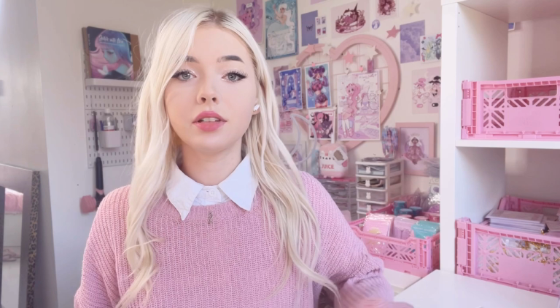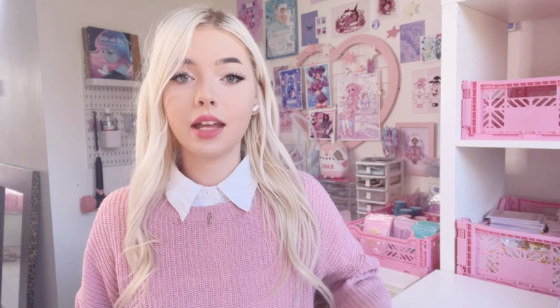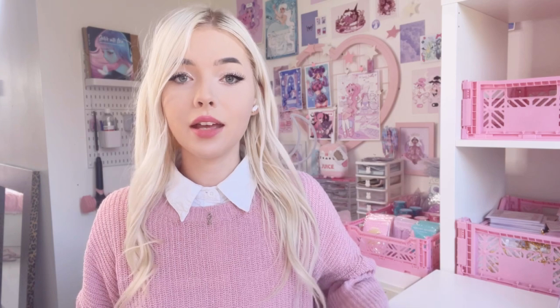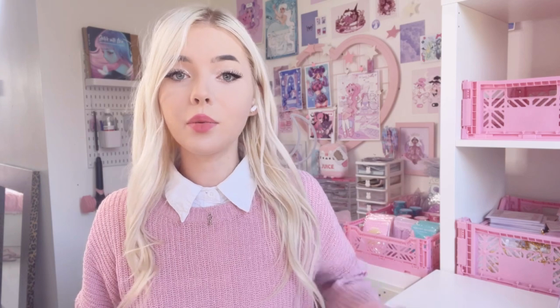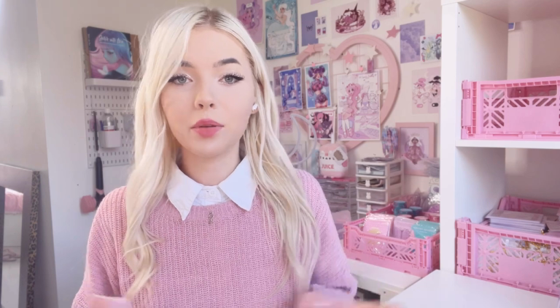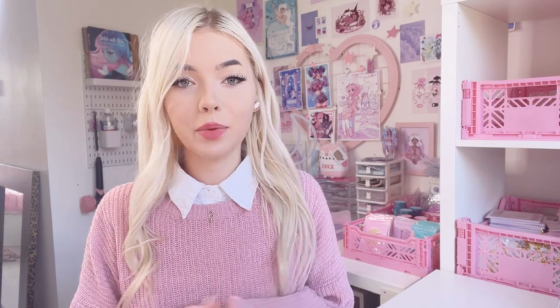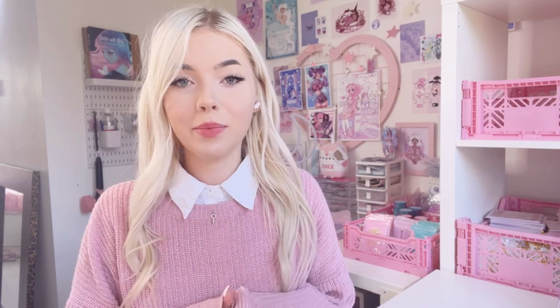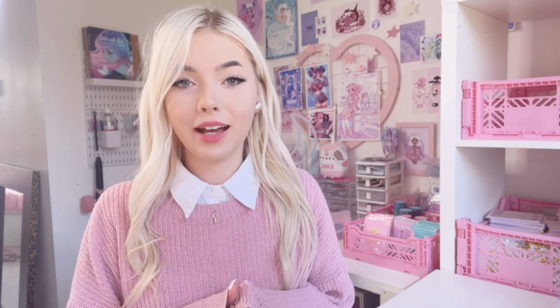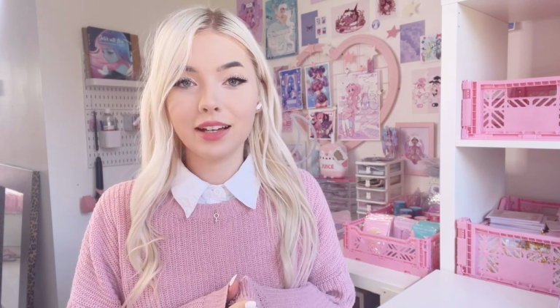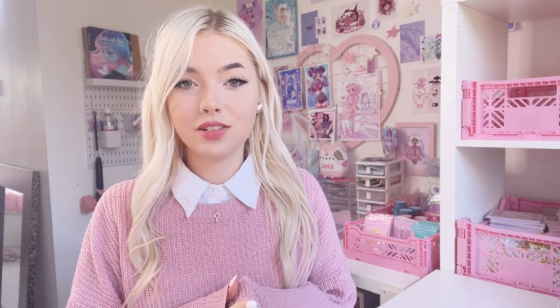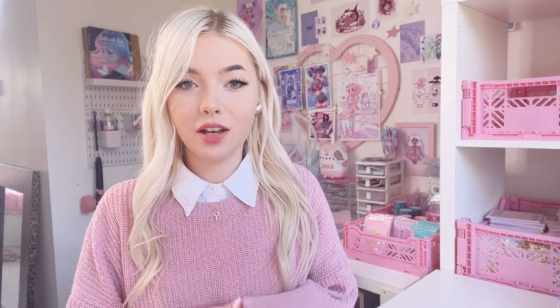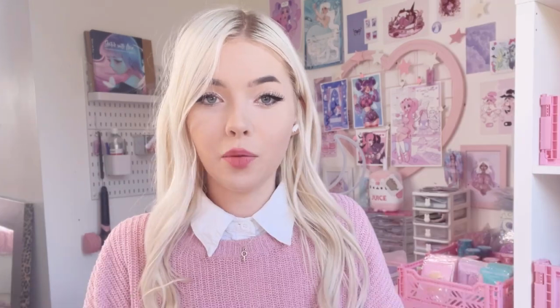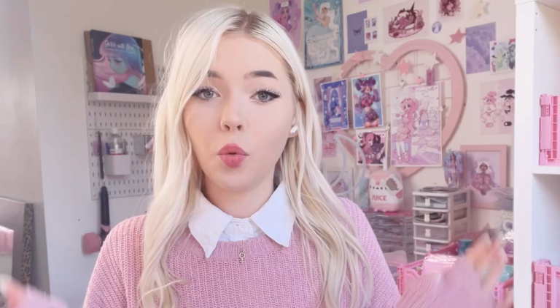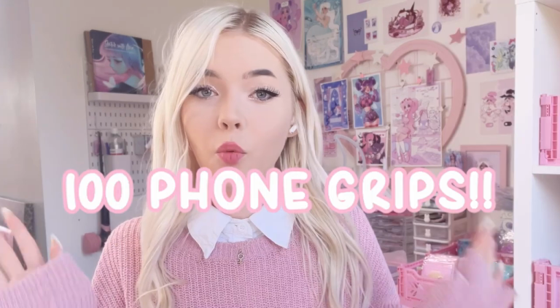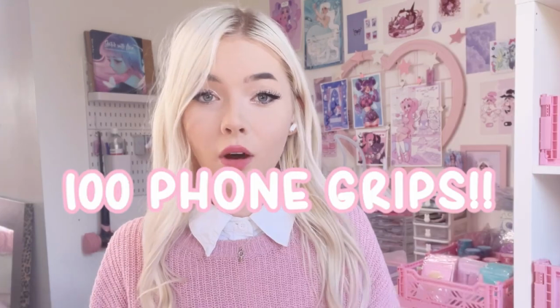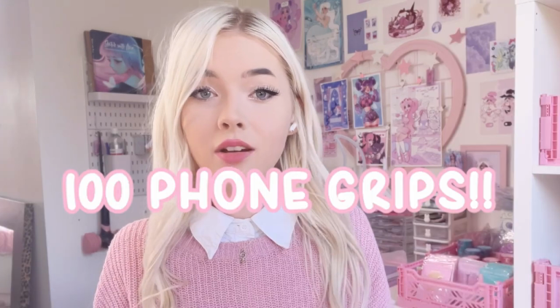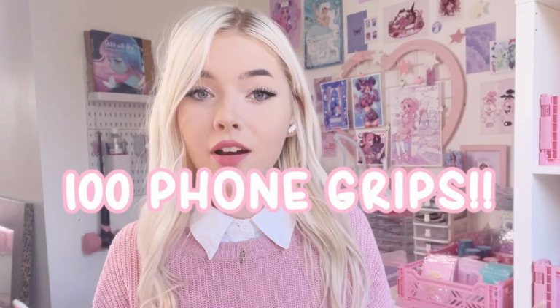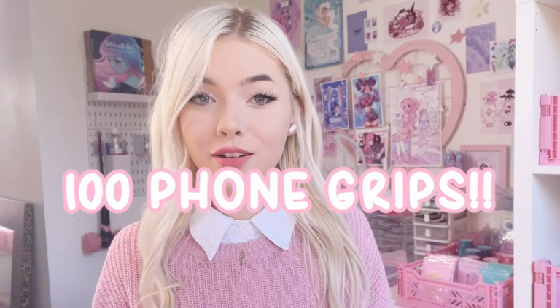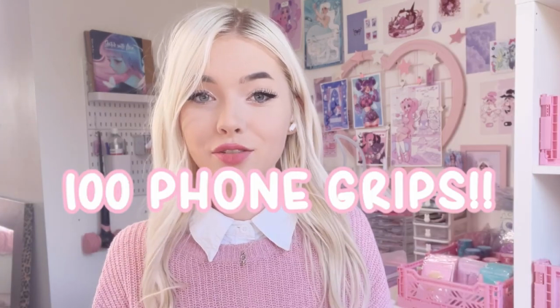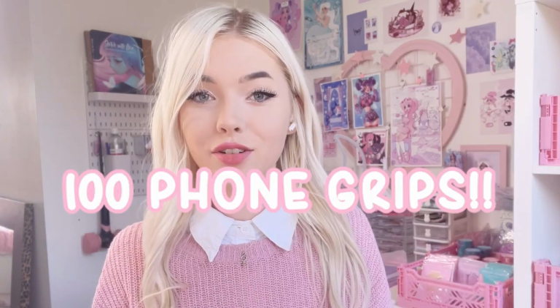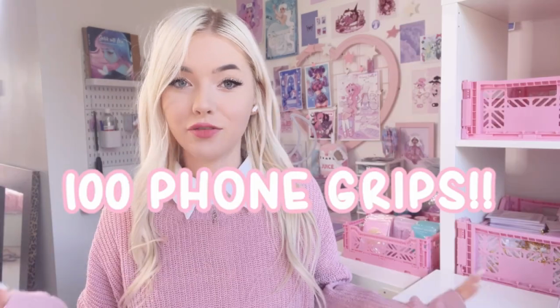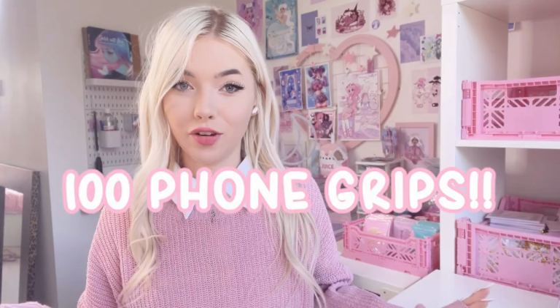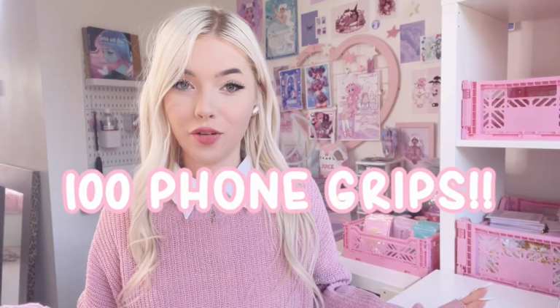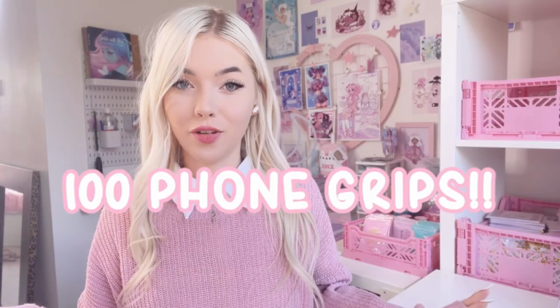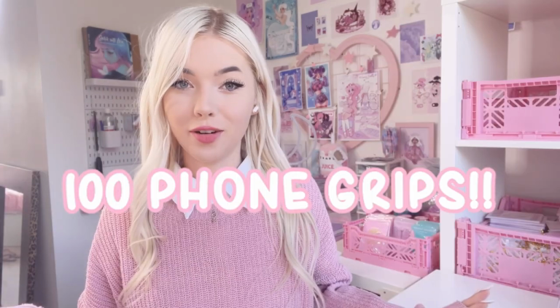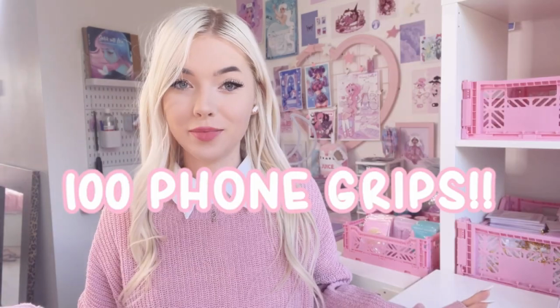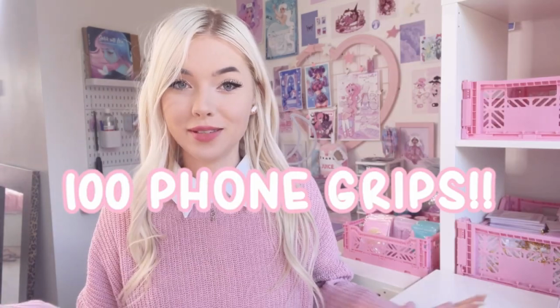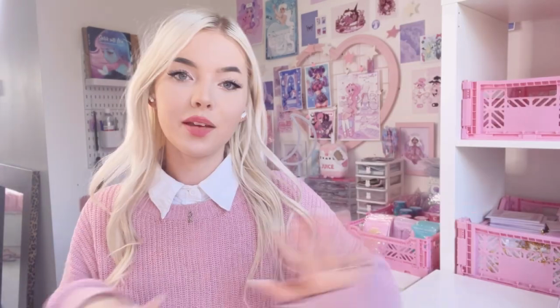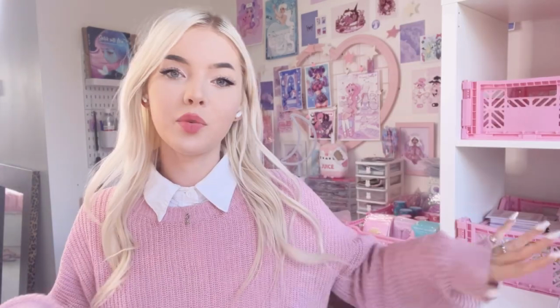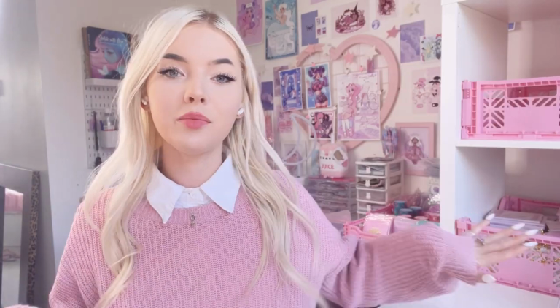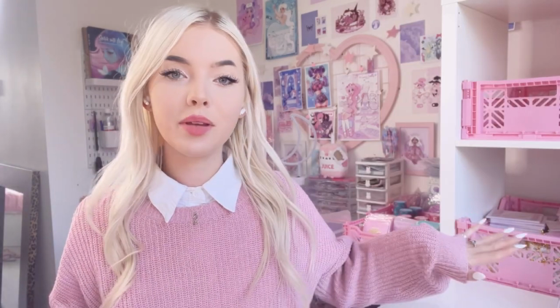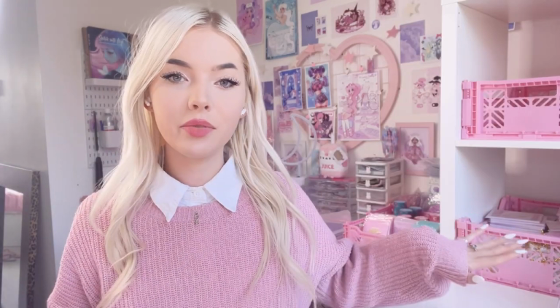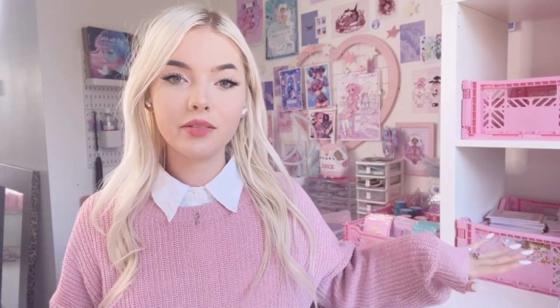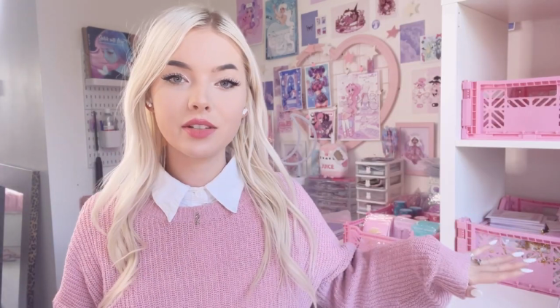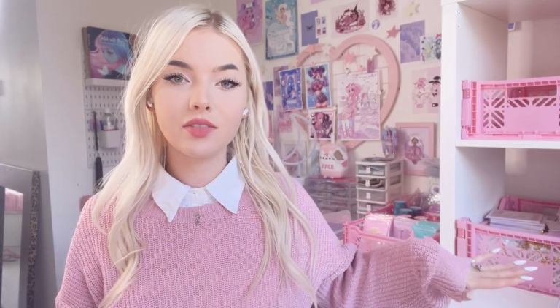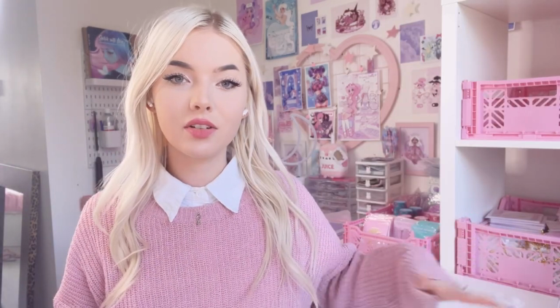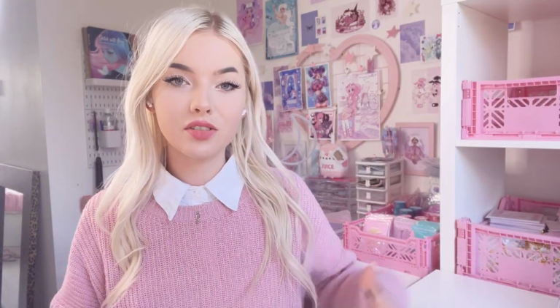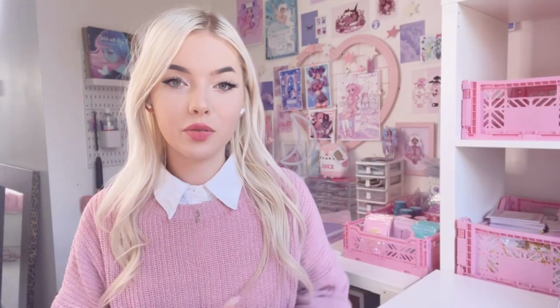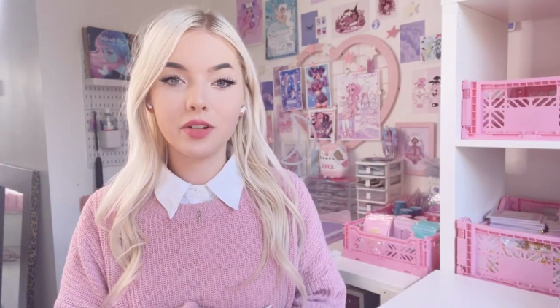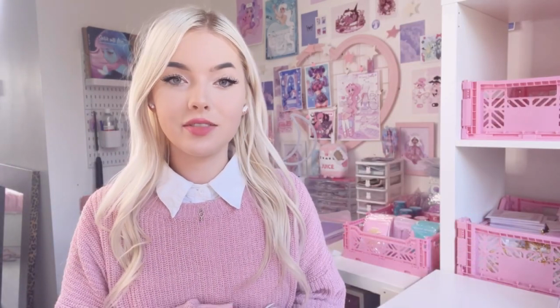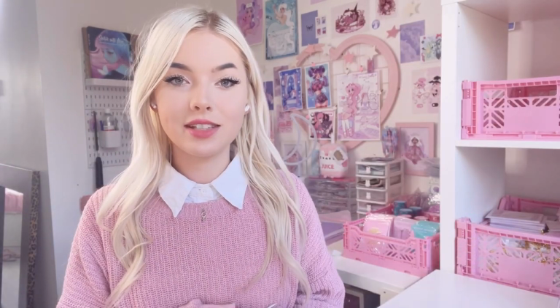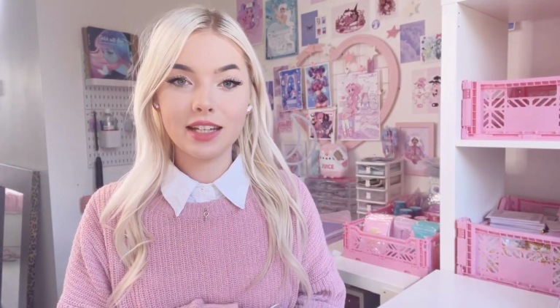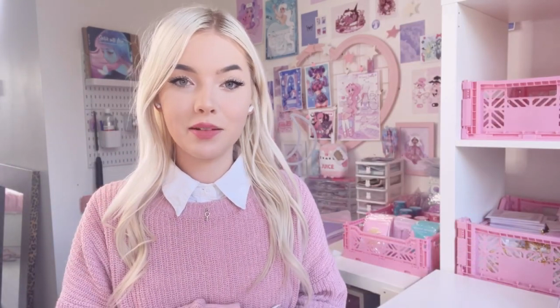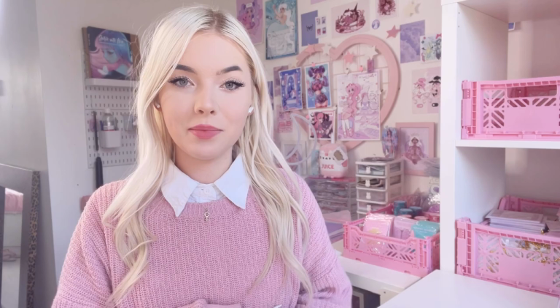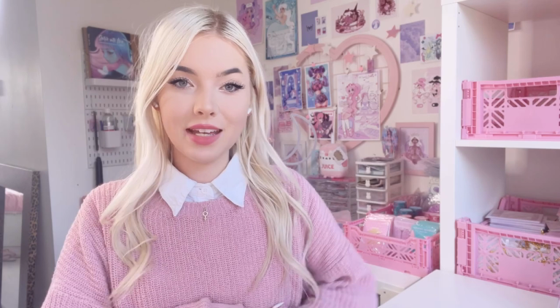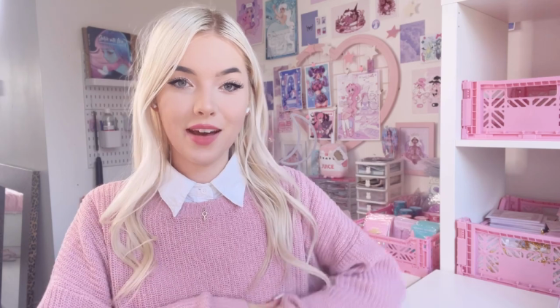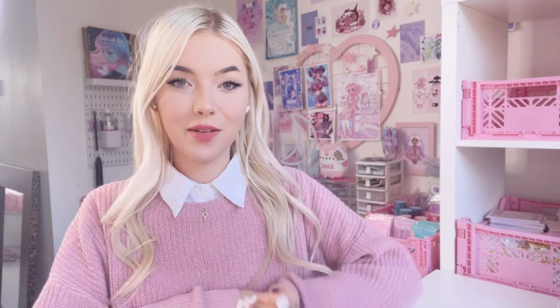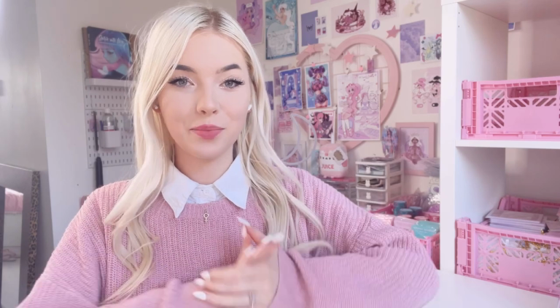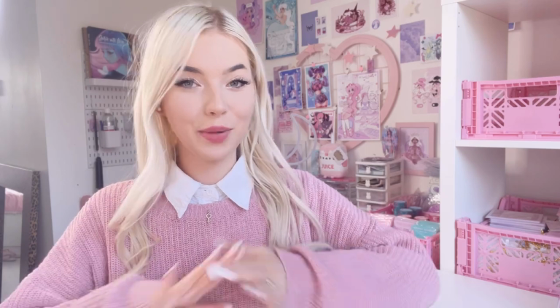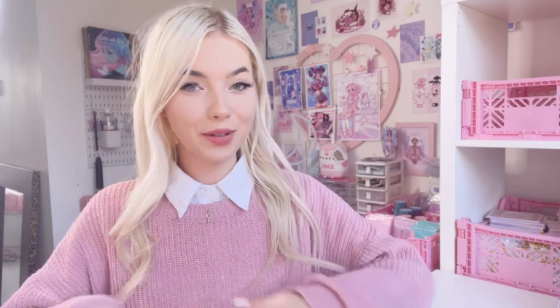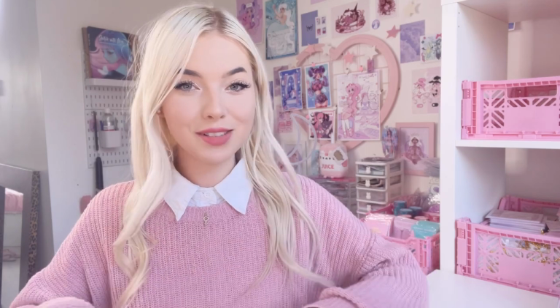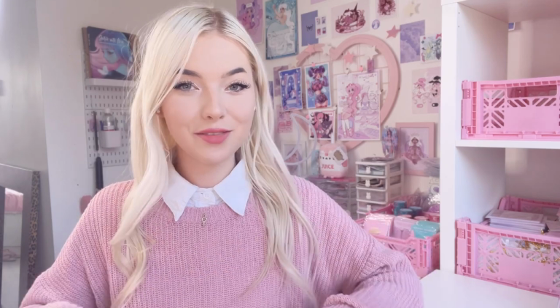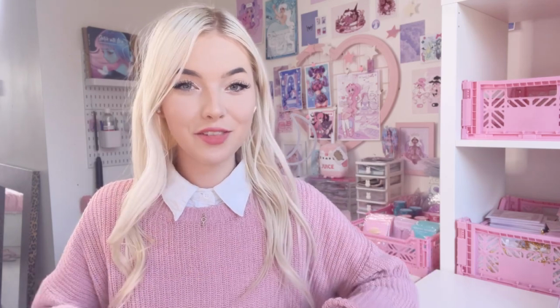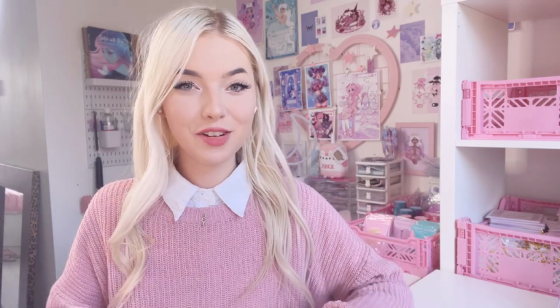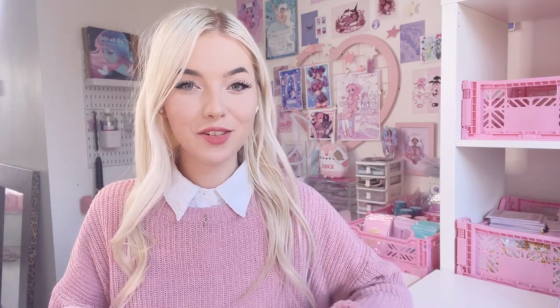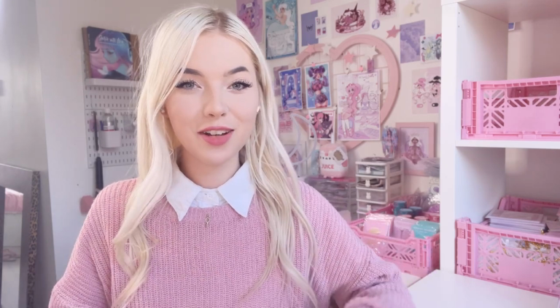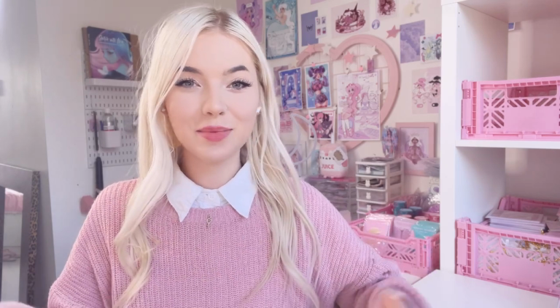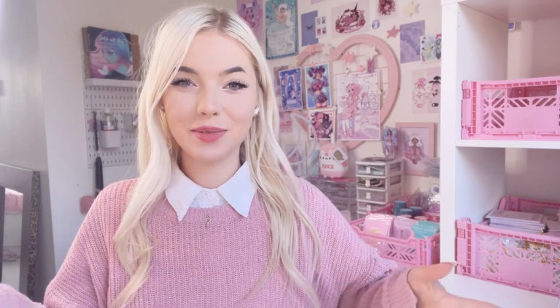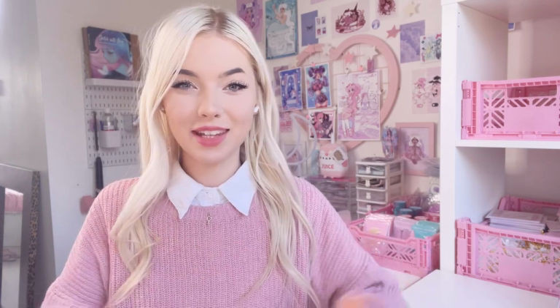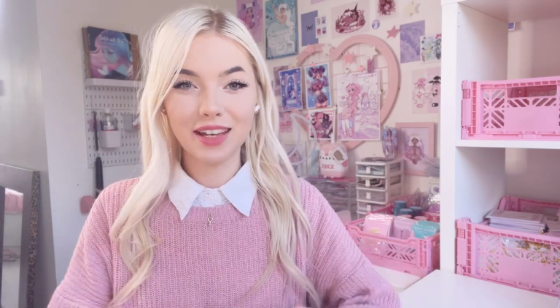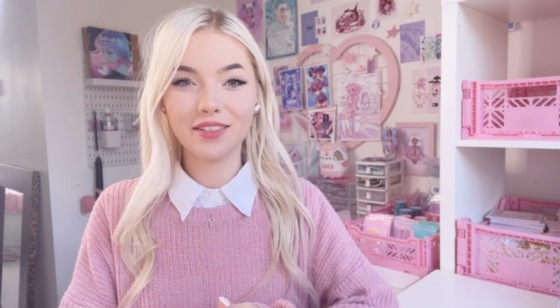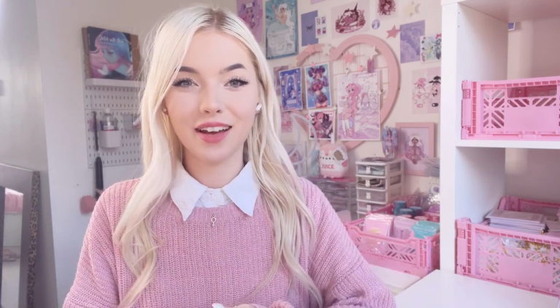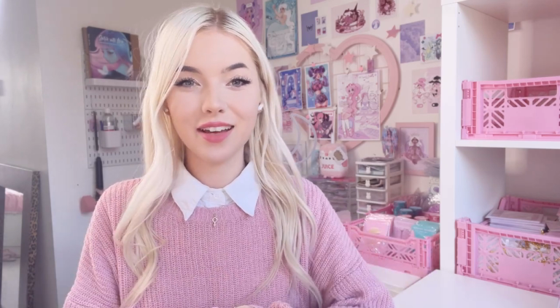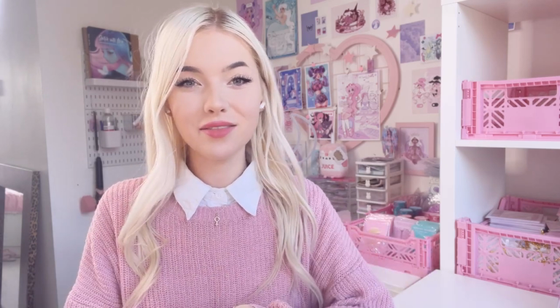Today we will be packaging up 100 phone grips. In one of my previous vlogs you would have seen me unbox the phone grips when they arrived.